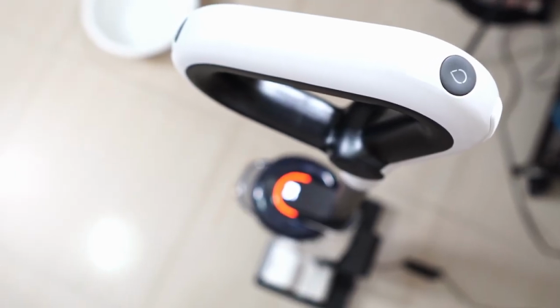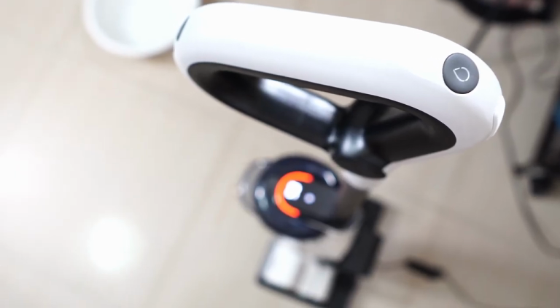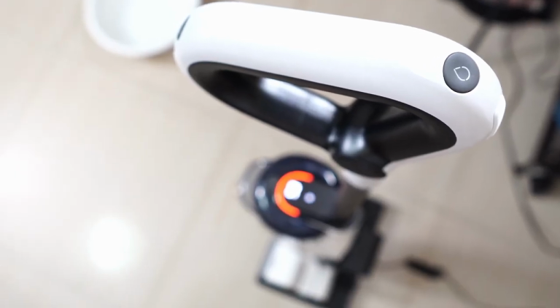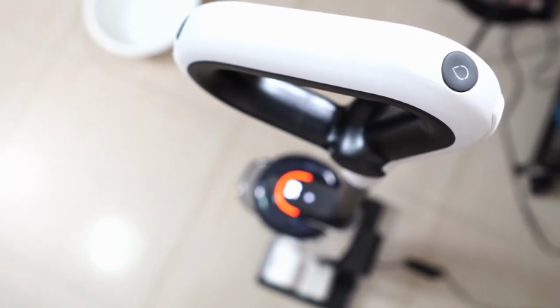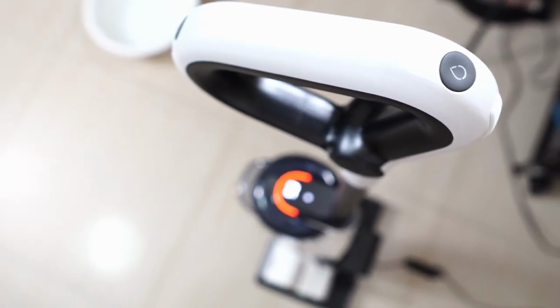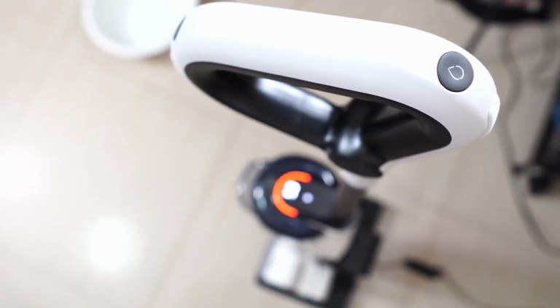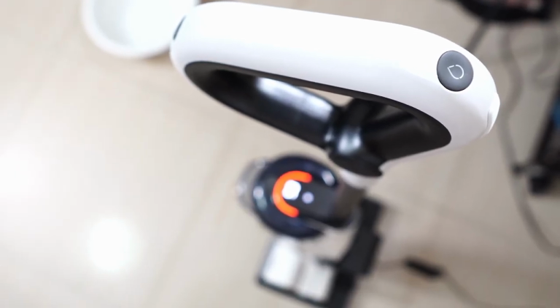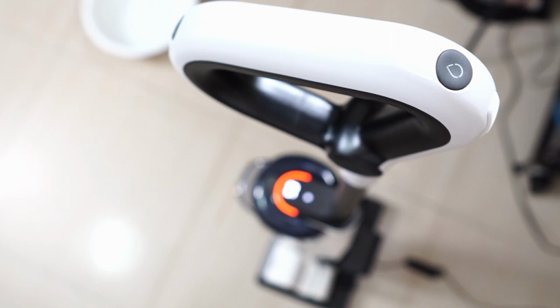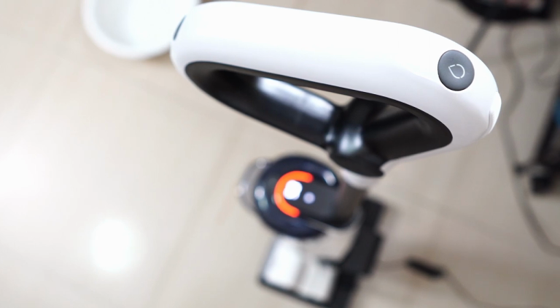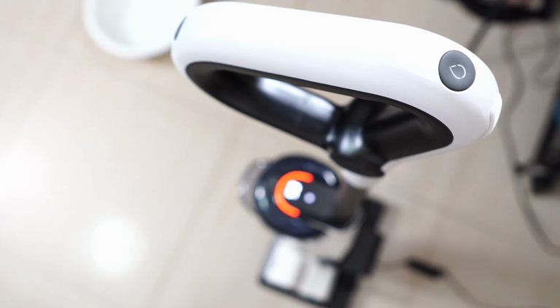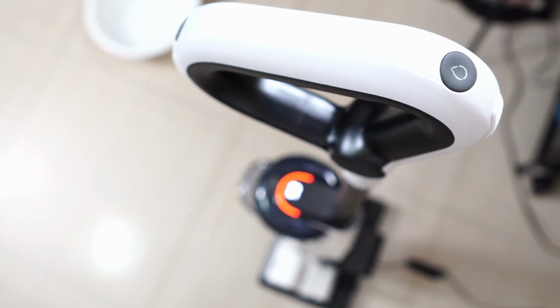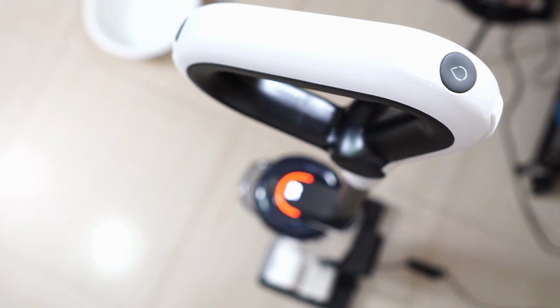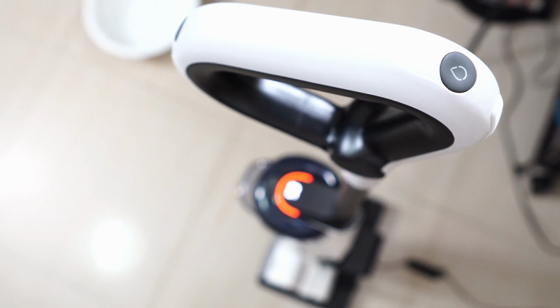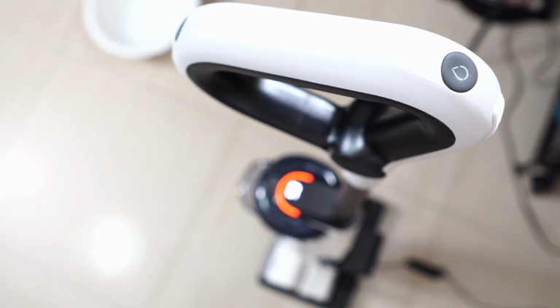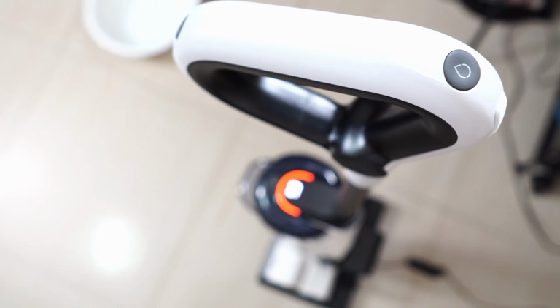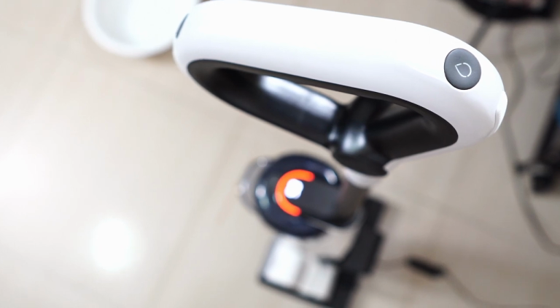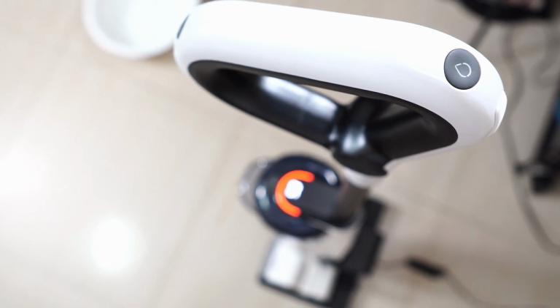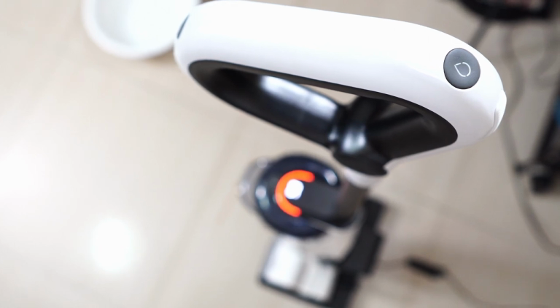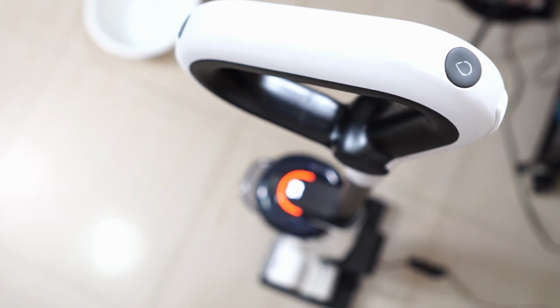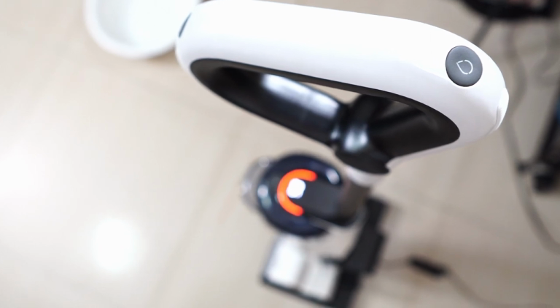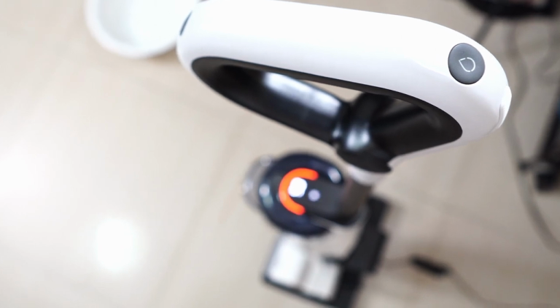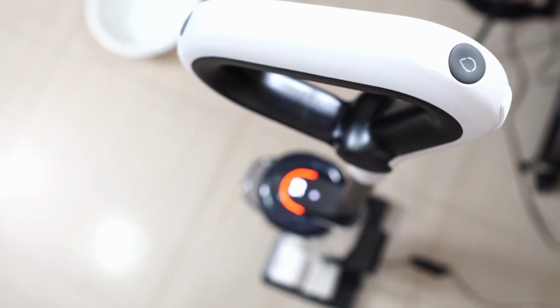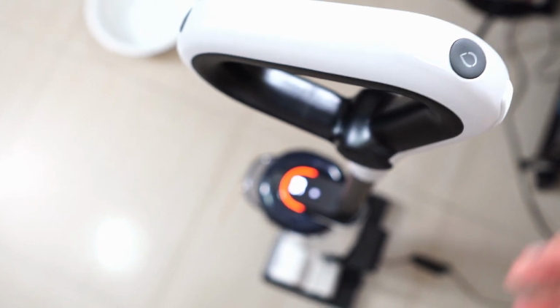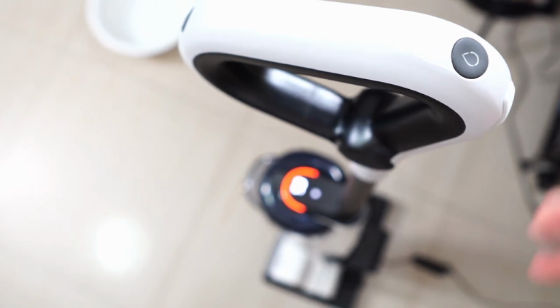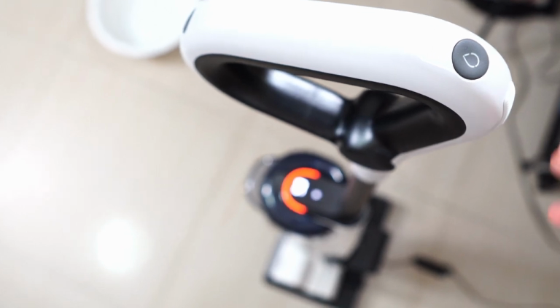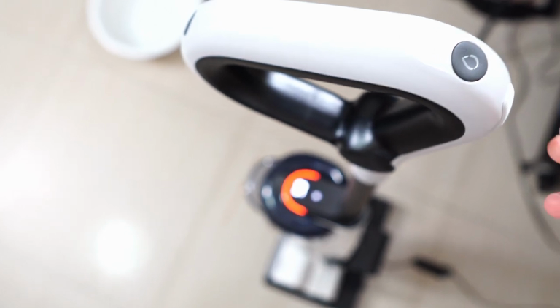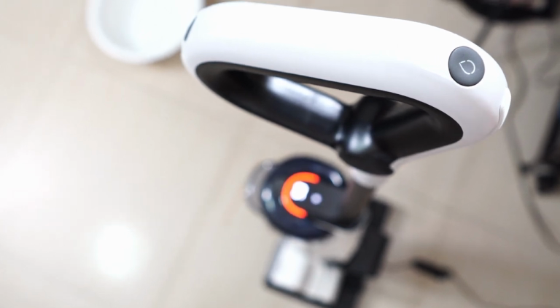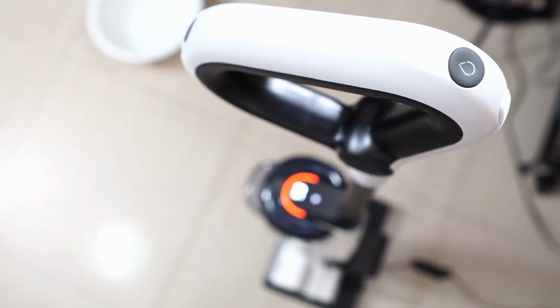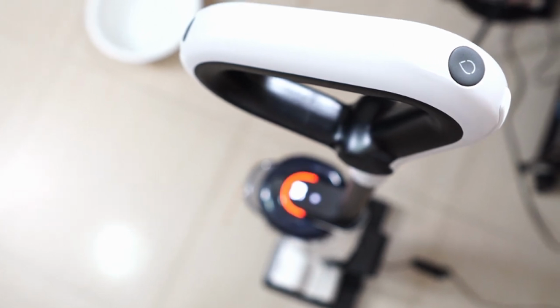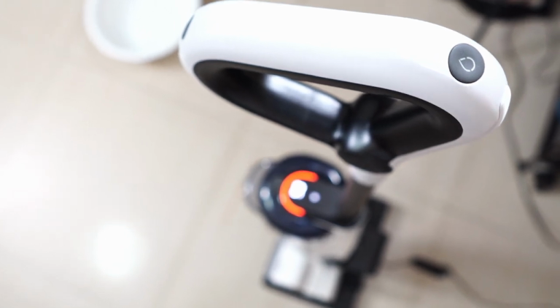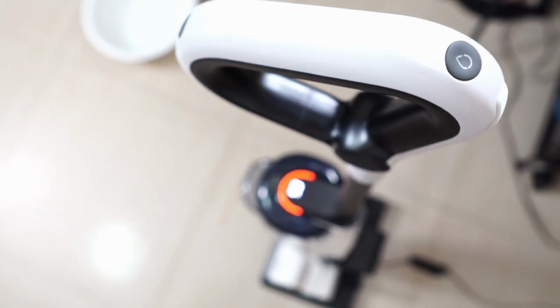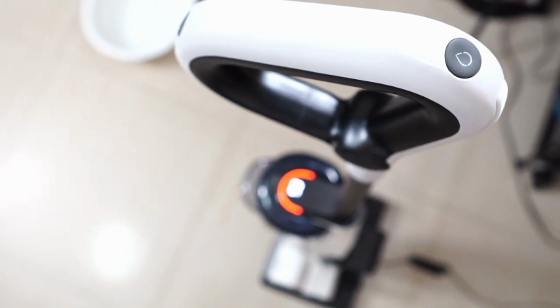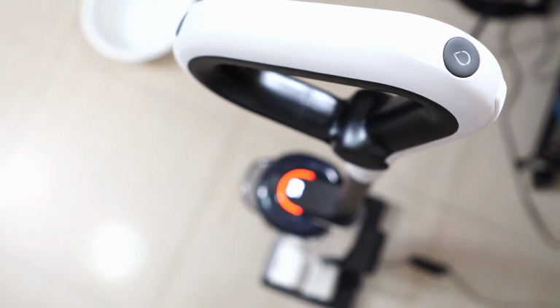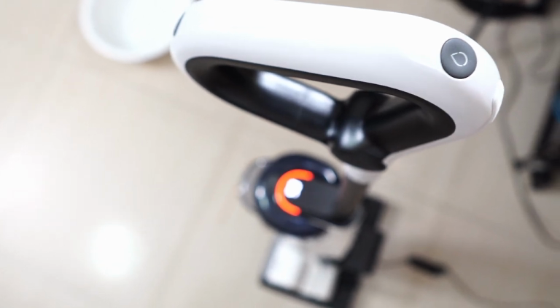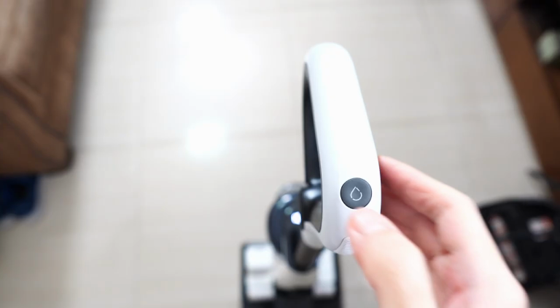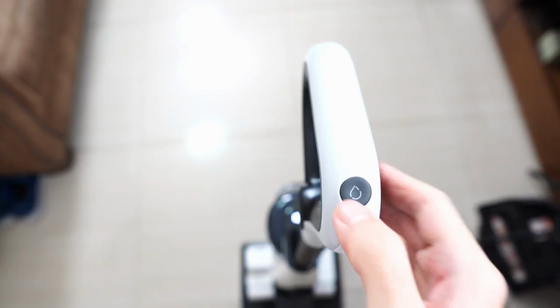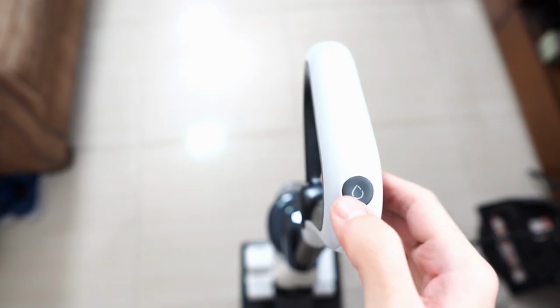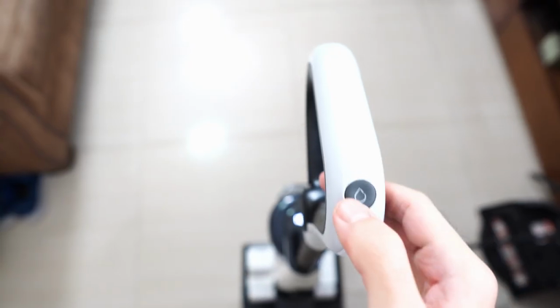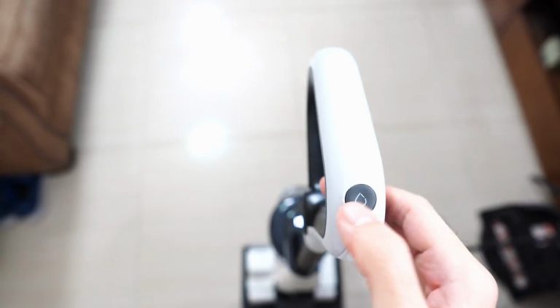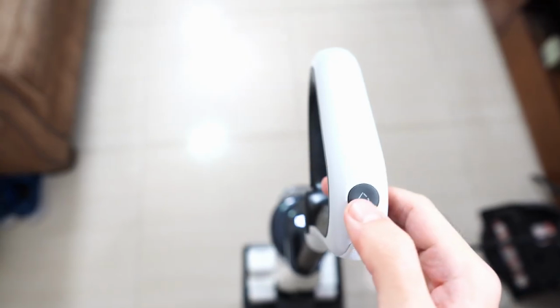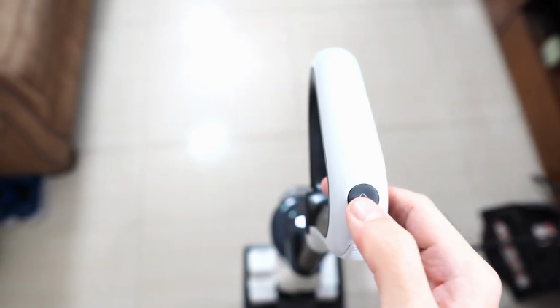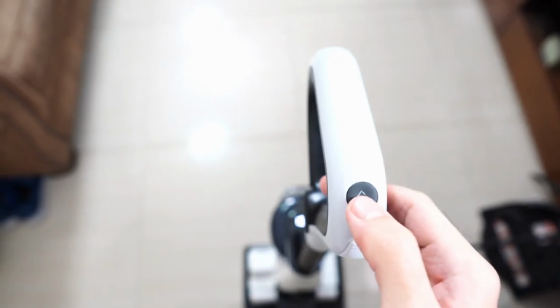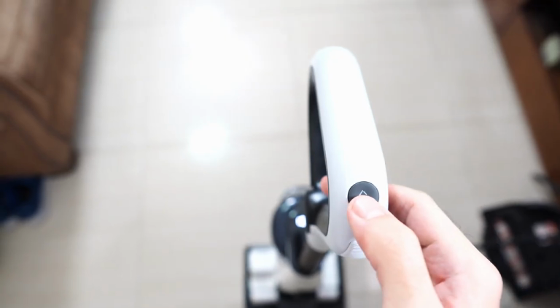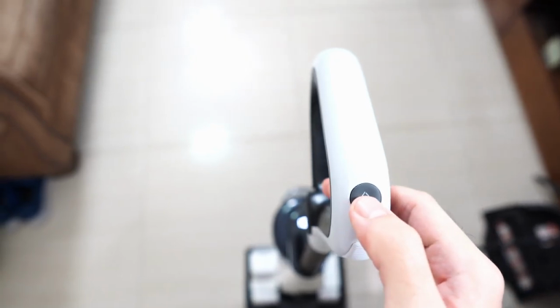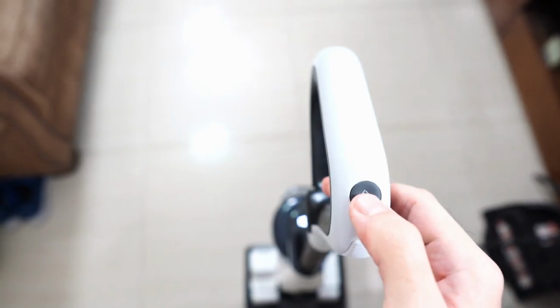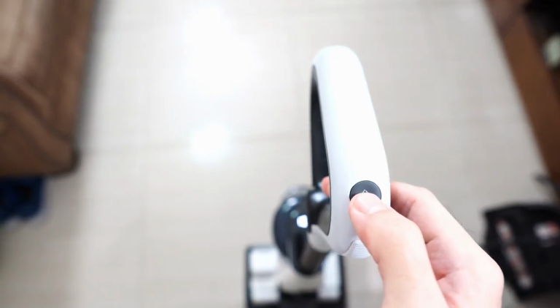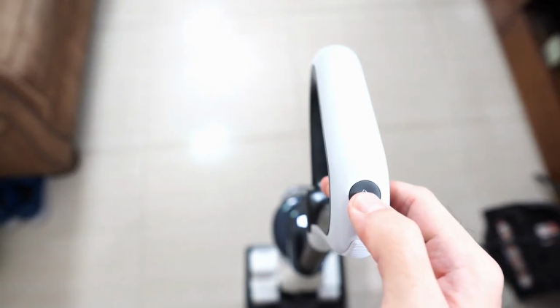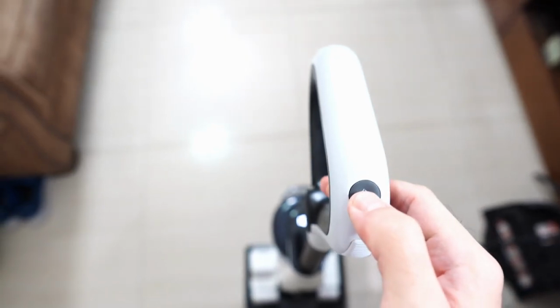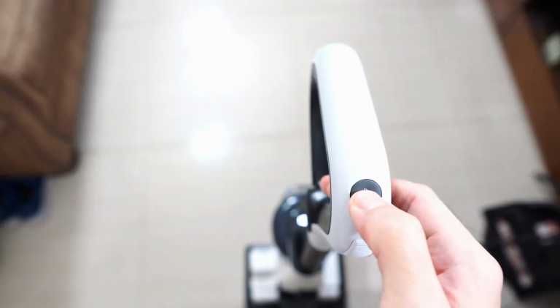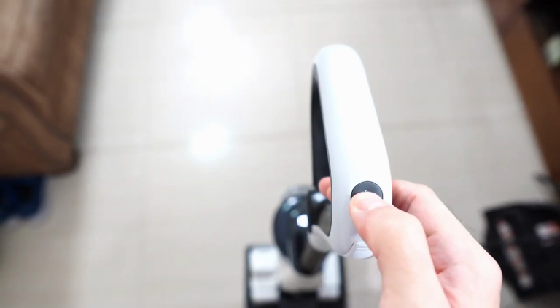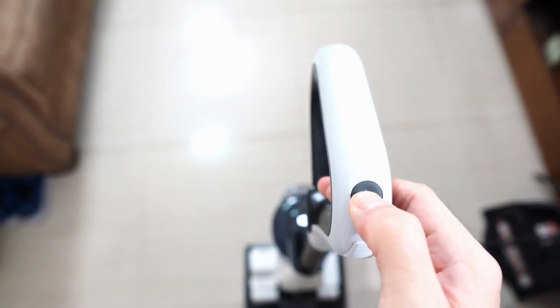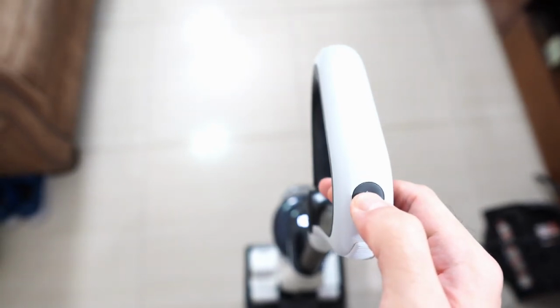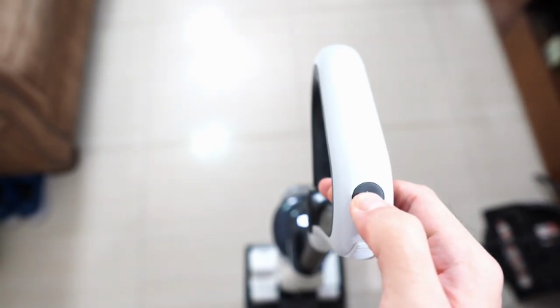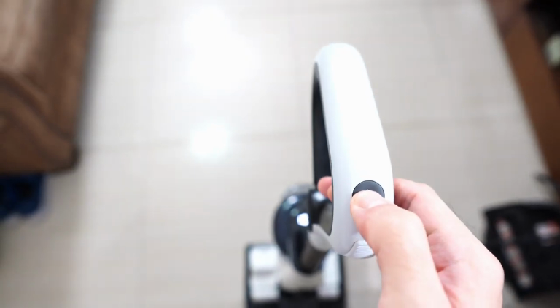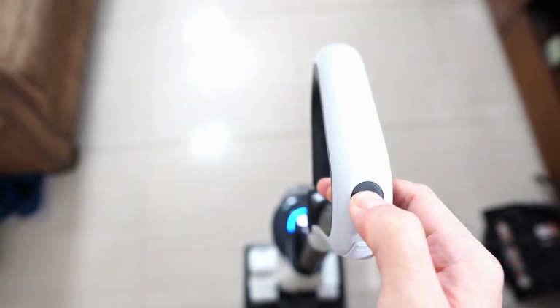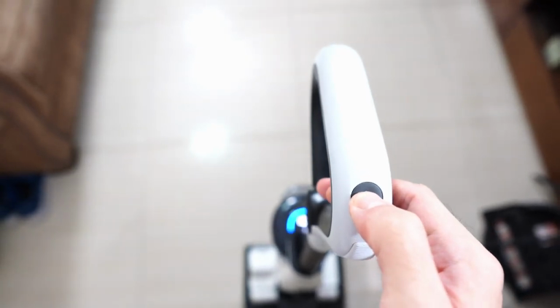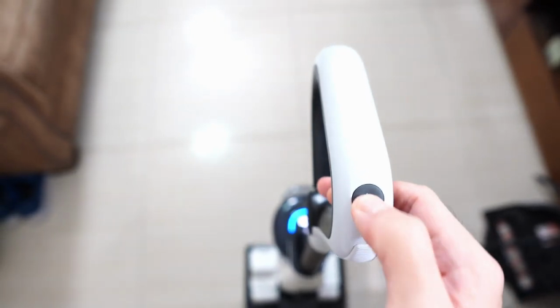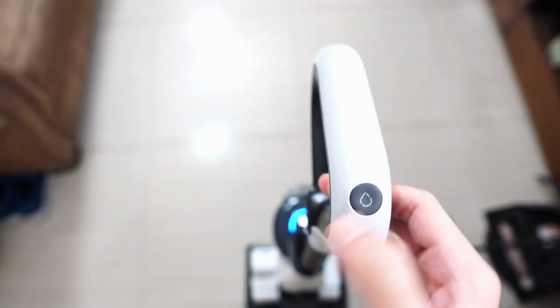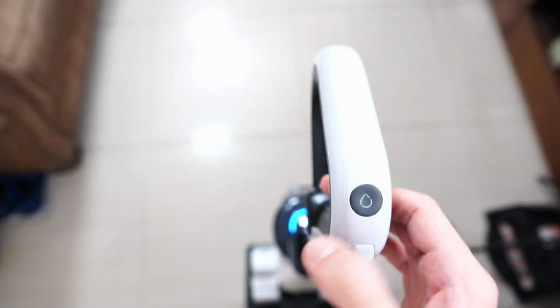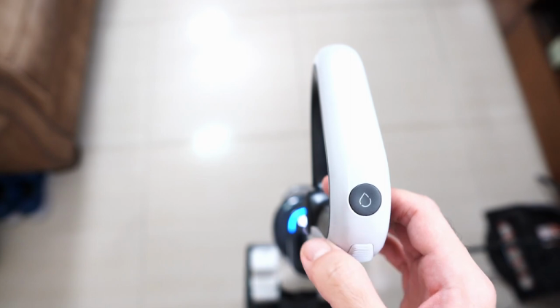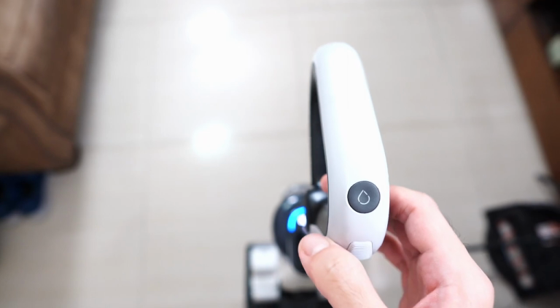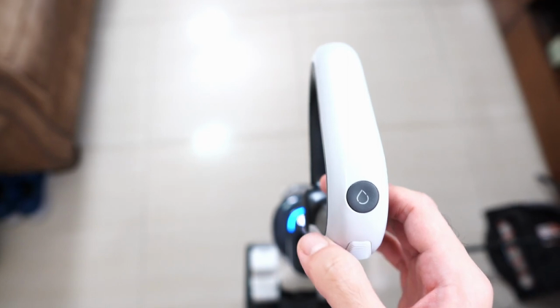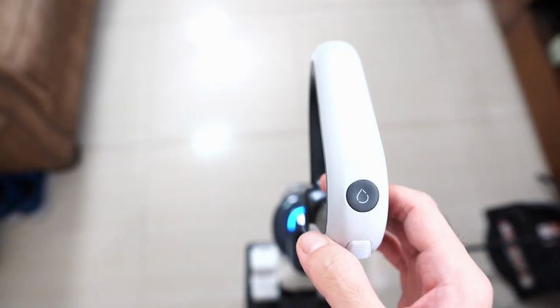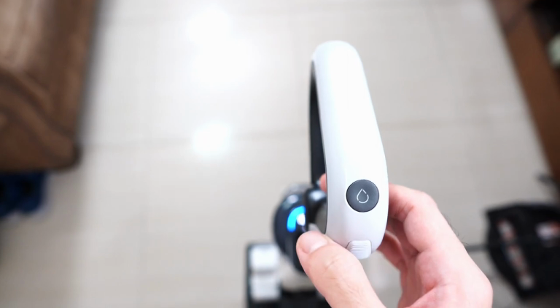Even during the self-cleaning cycle, the voice shares the status, and despite the noise from the motor, the voice is clear and concise.